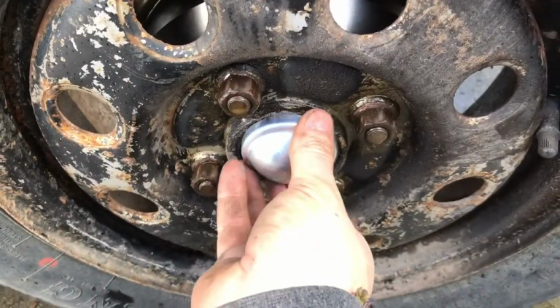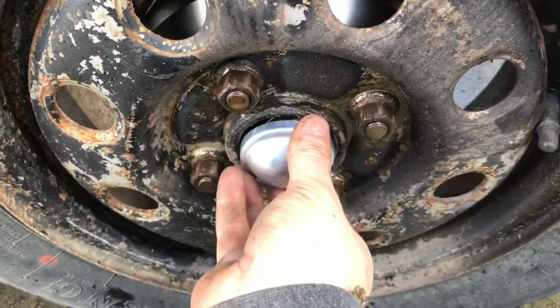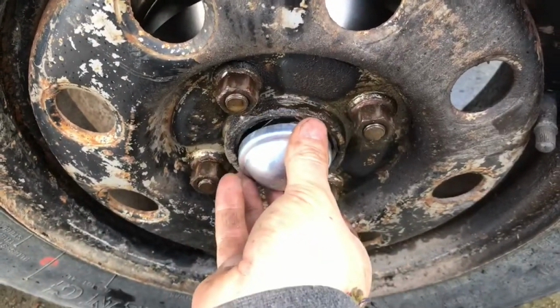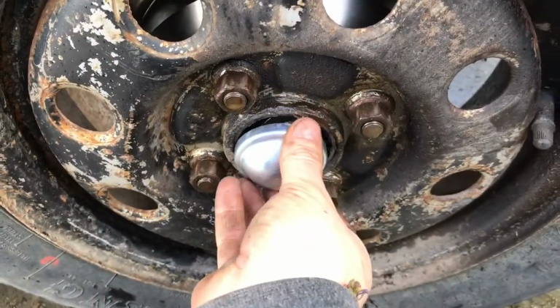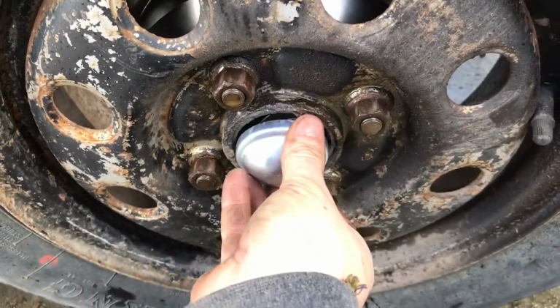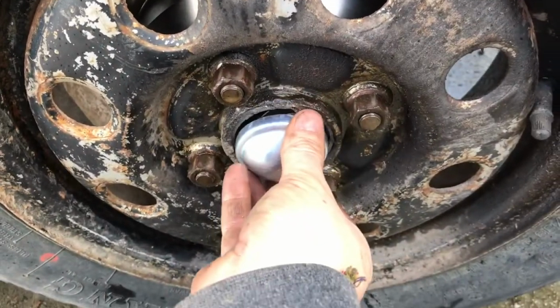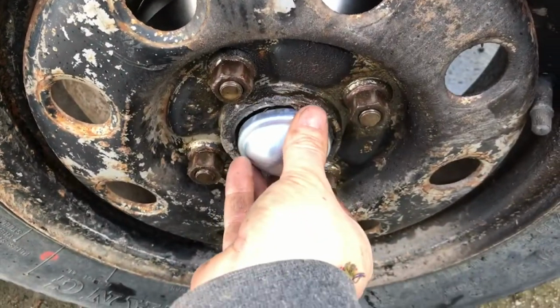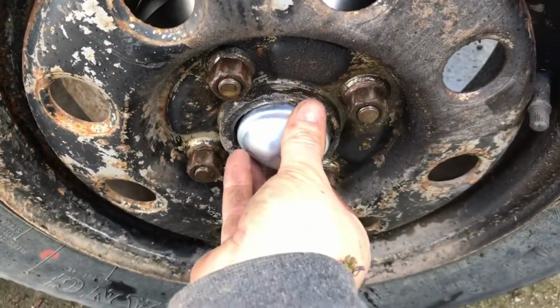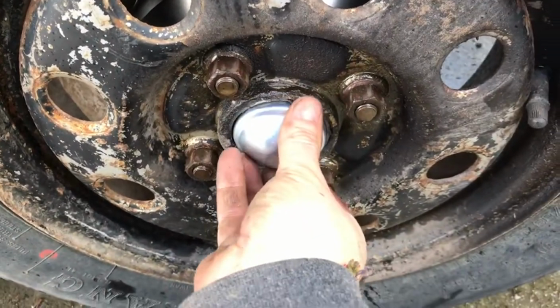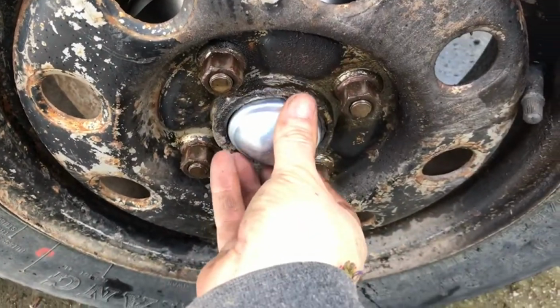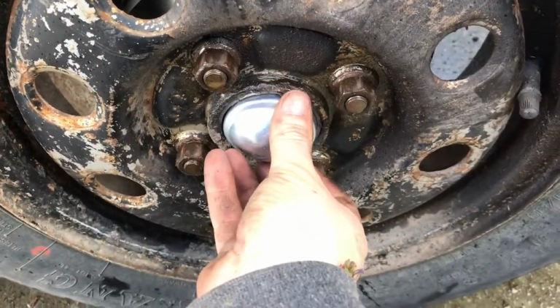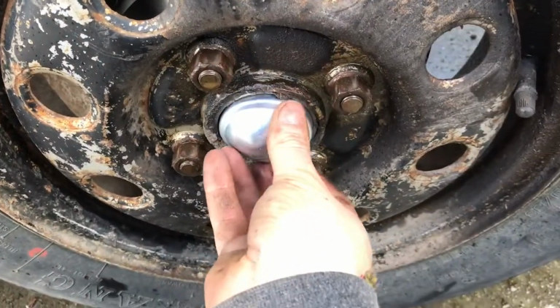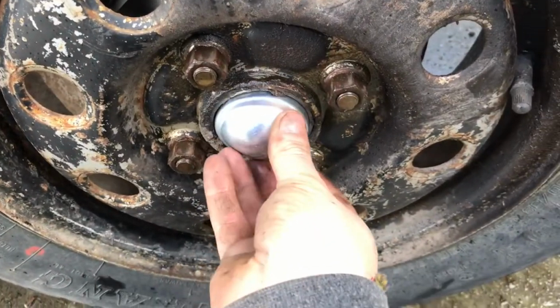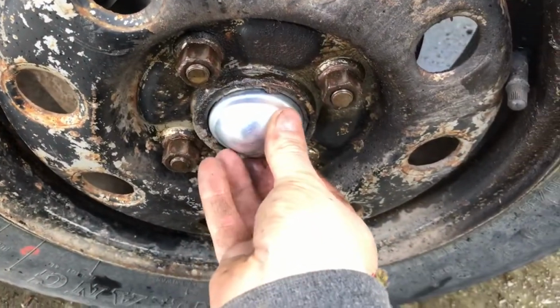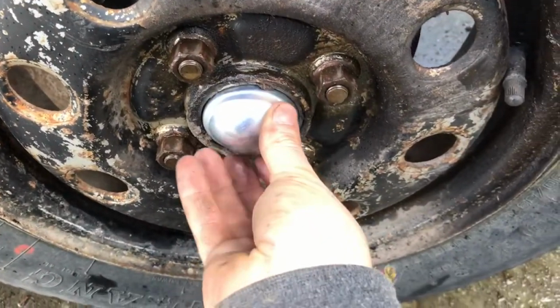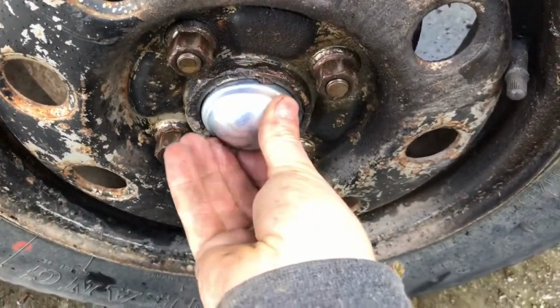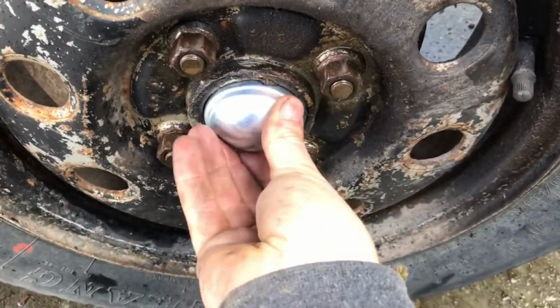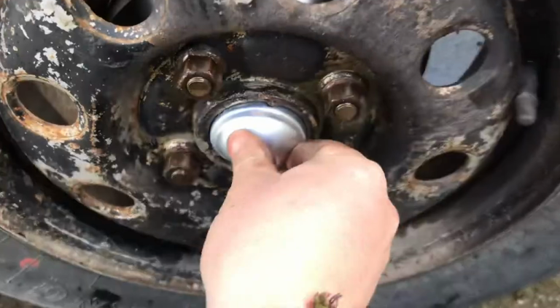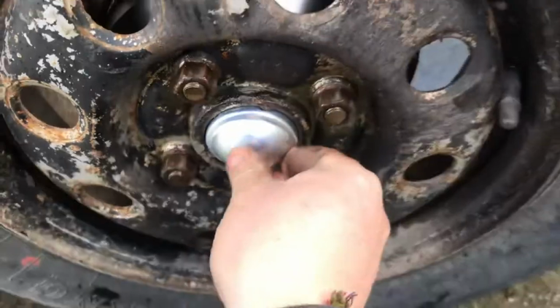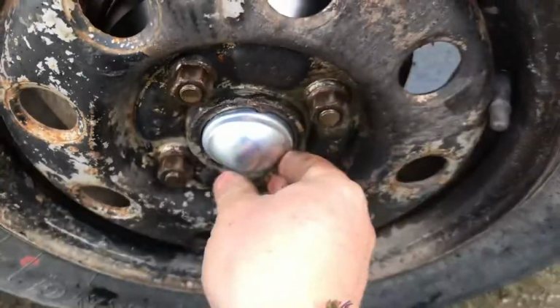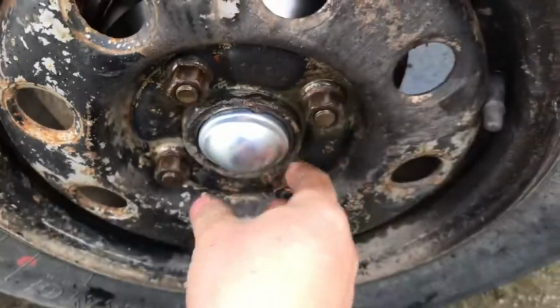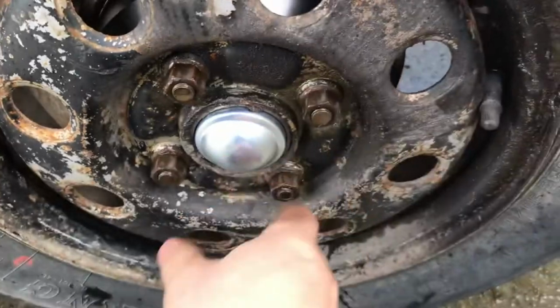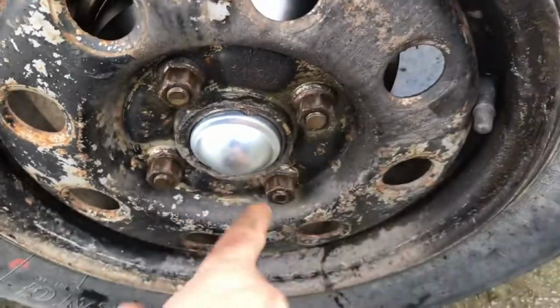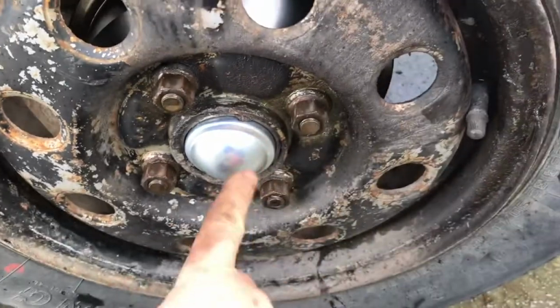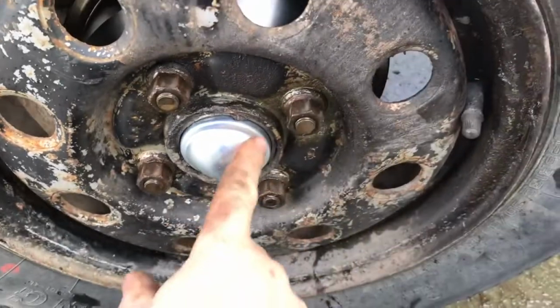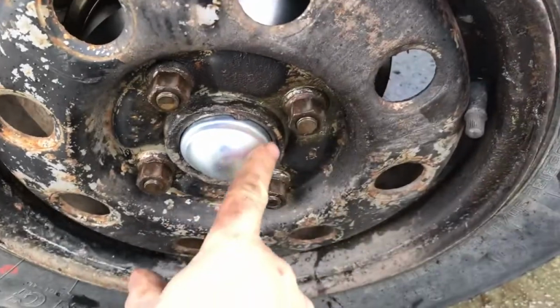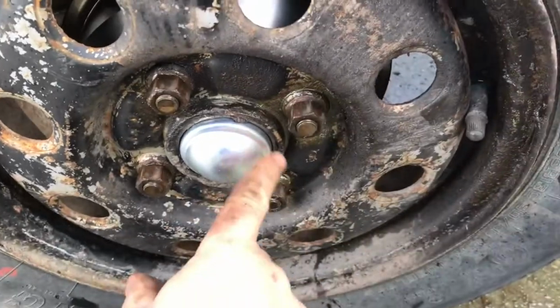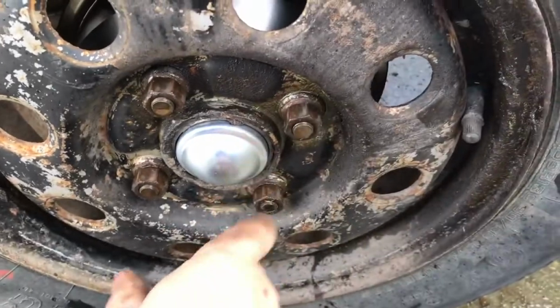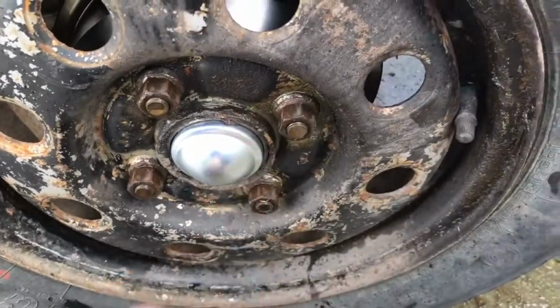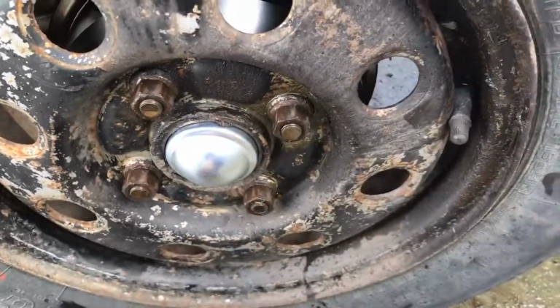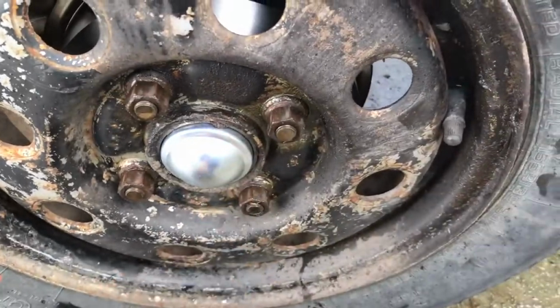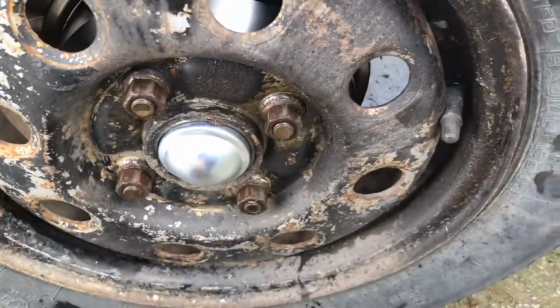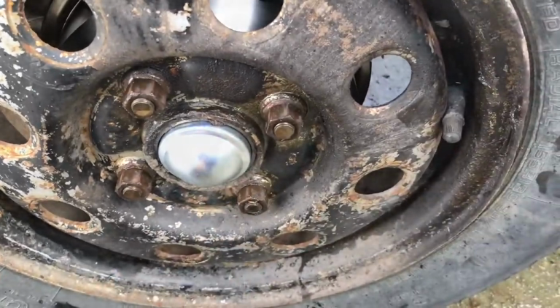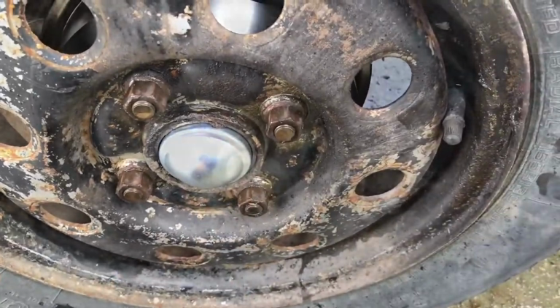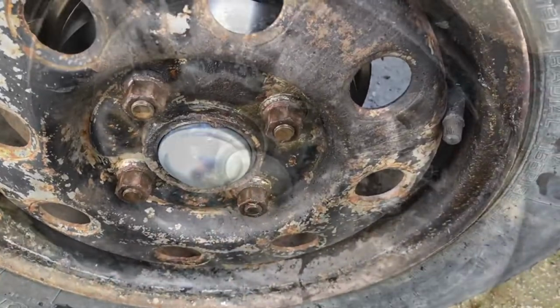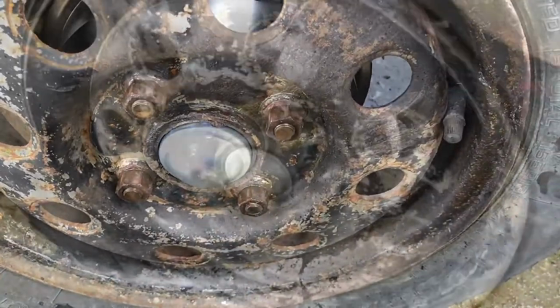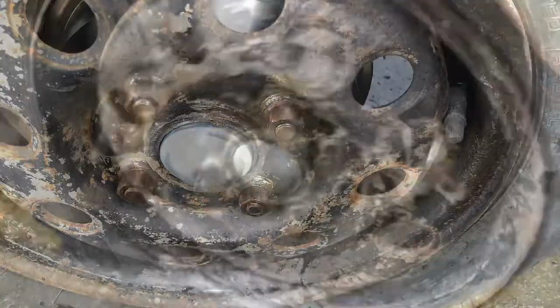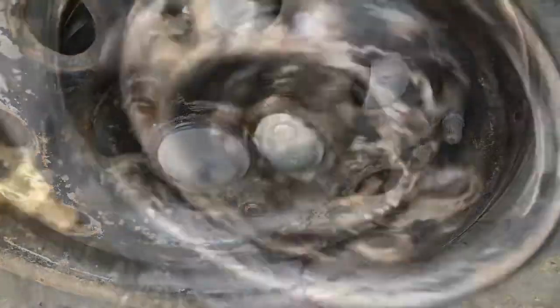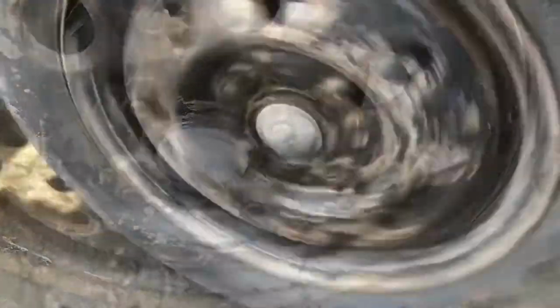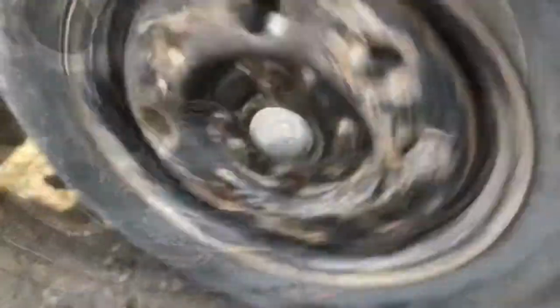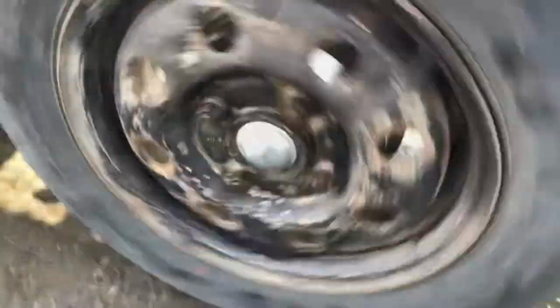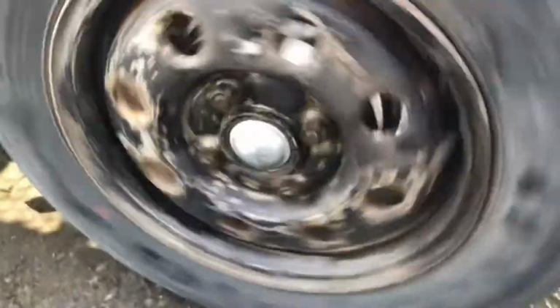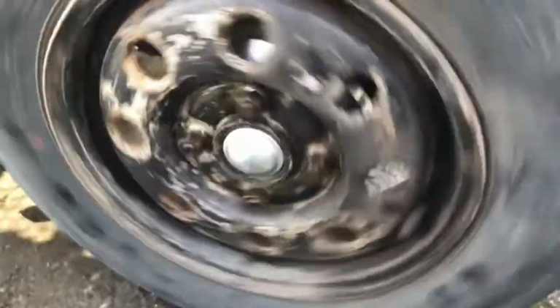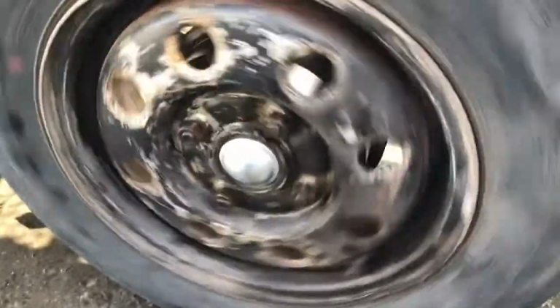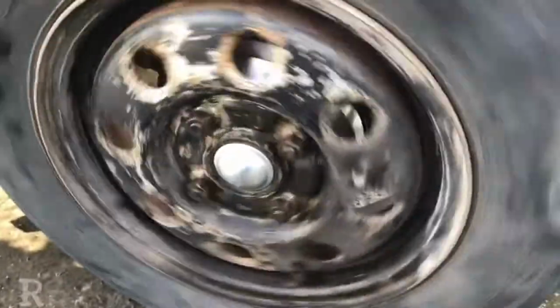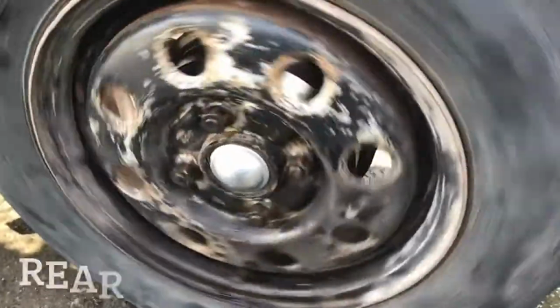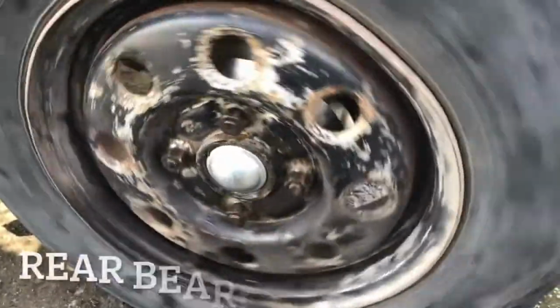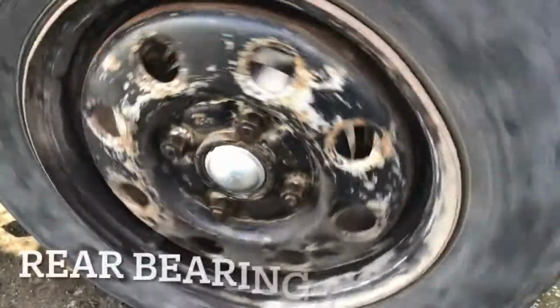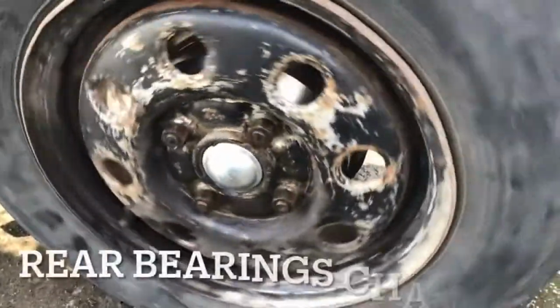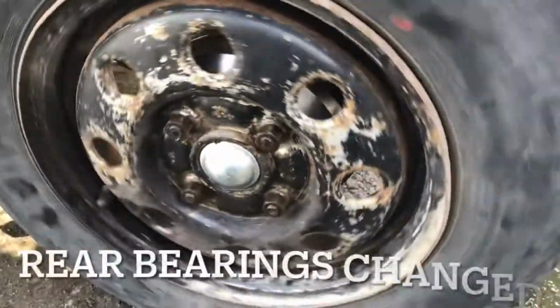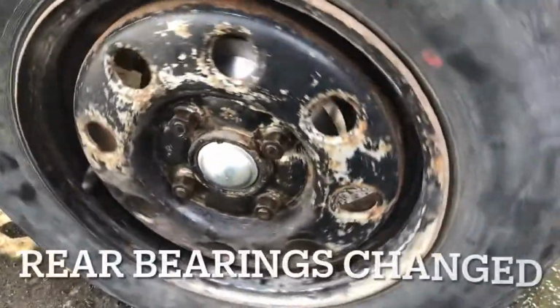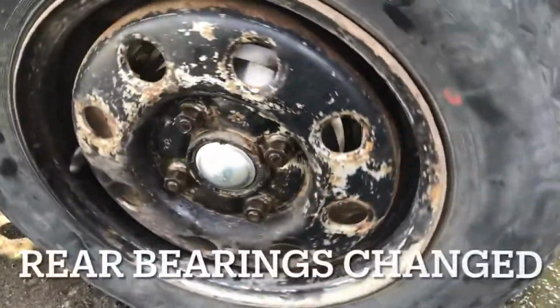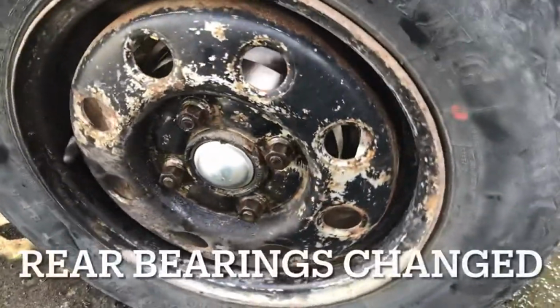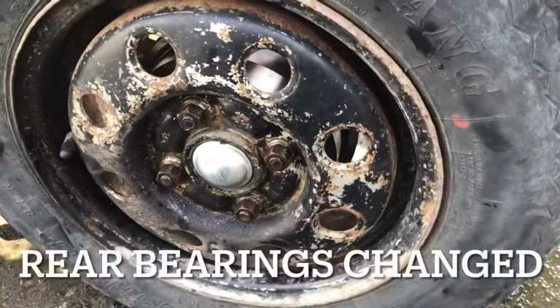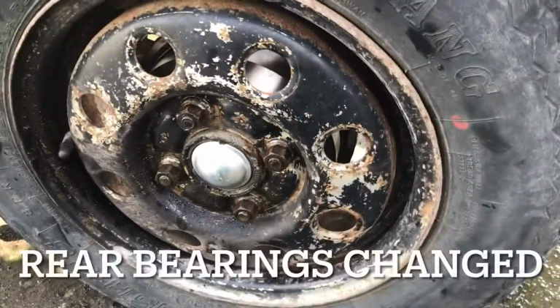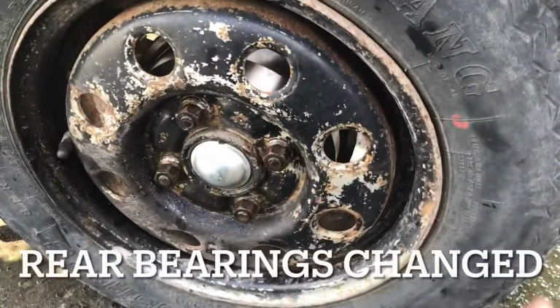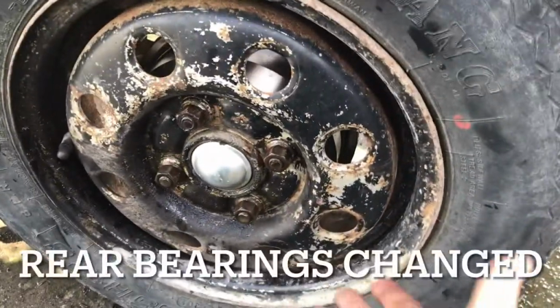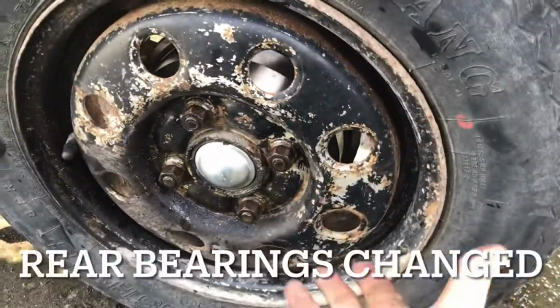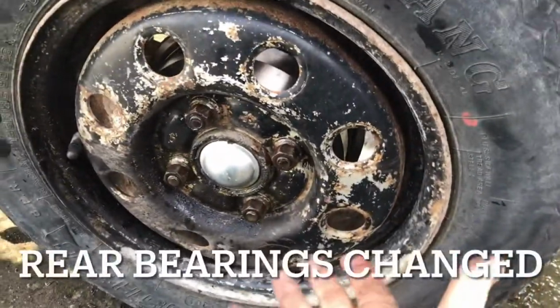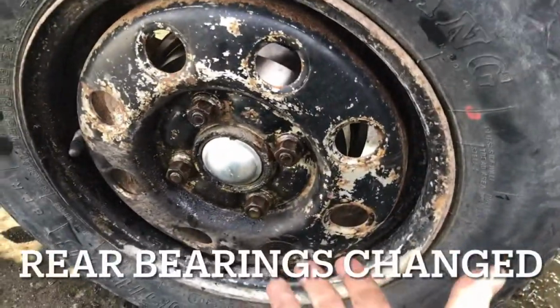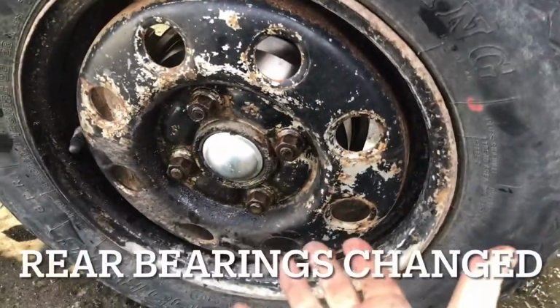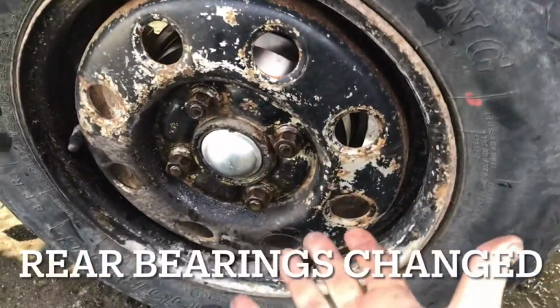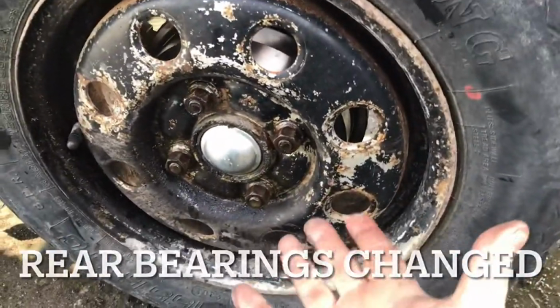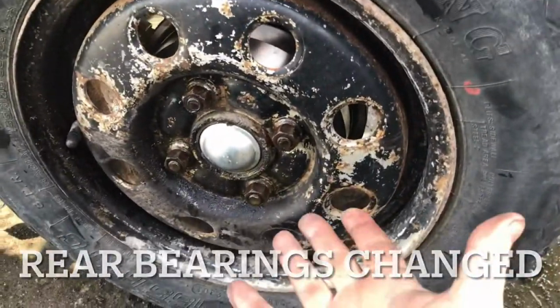Last job is to put in the dust cap — just give that a tap with the hammer. That's it now, all finished.